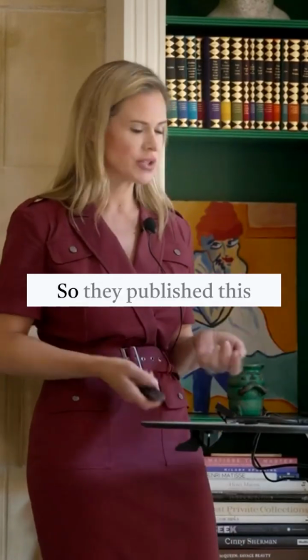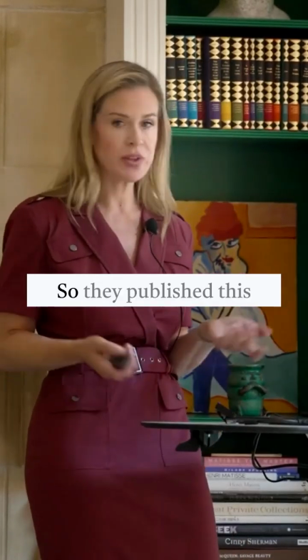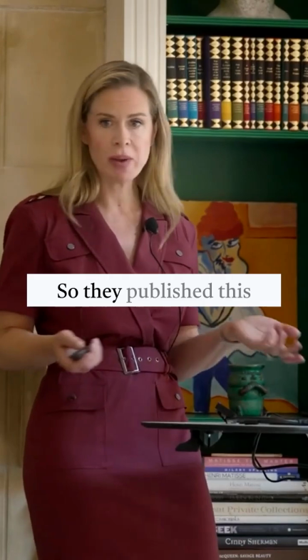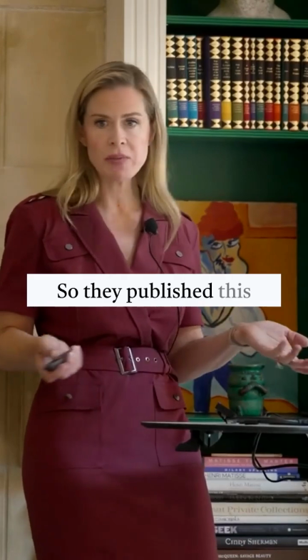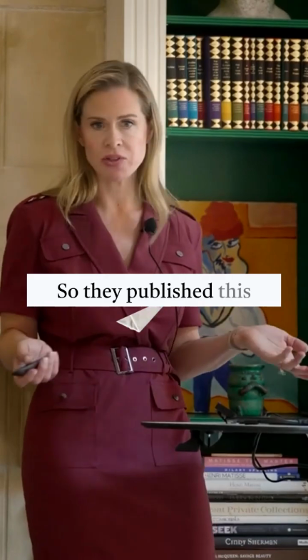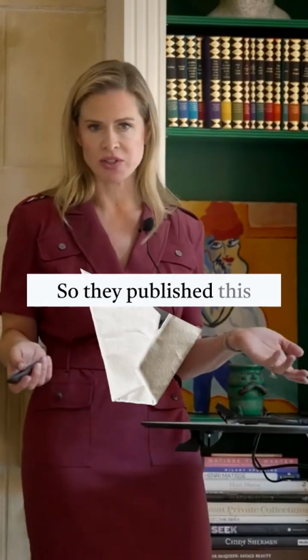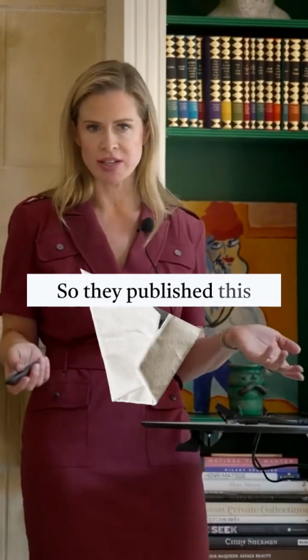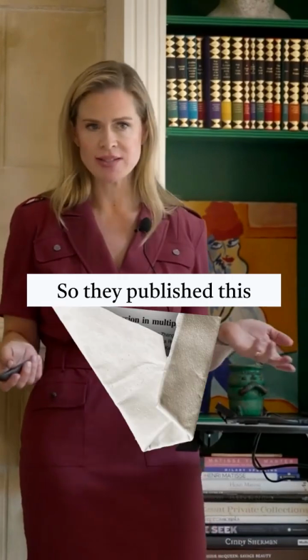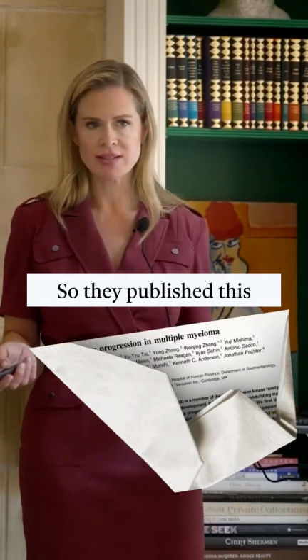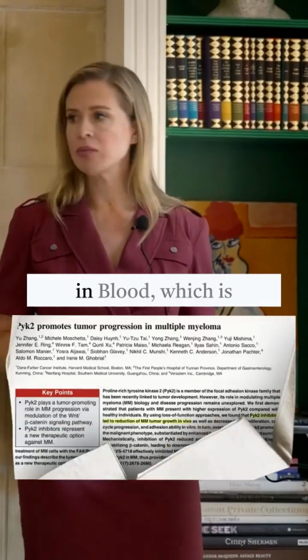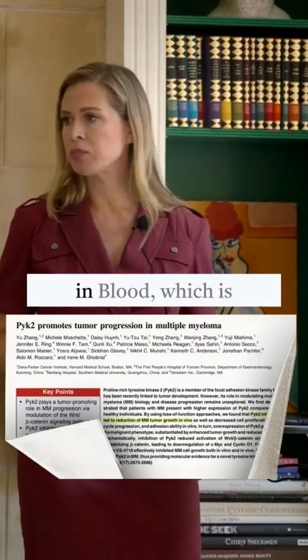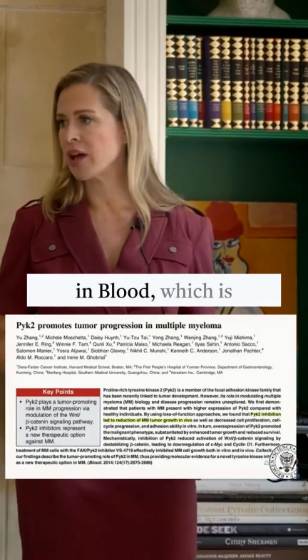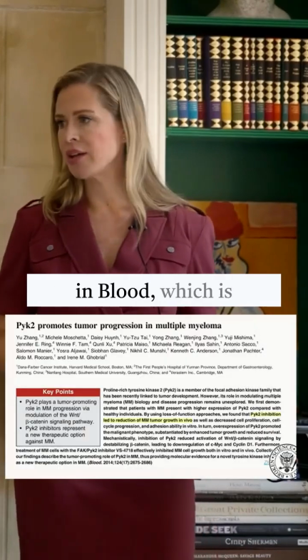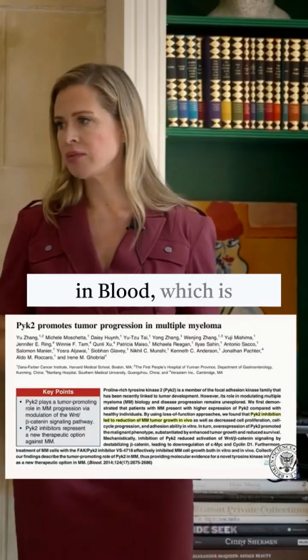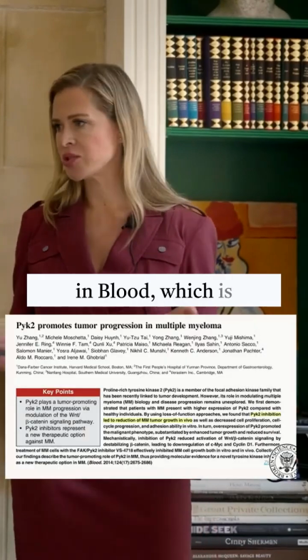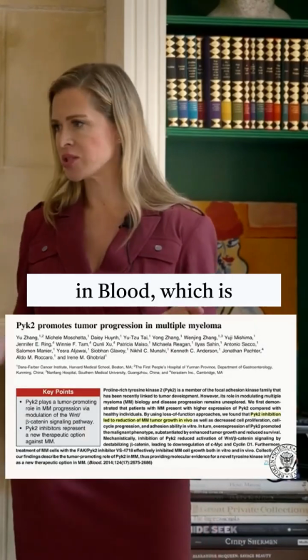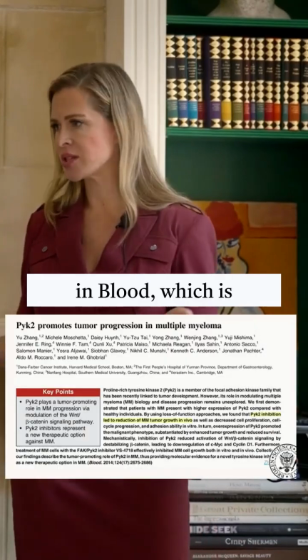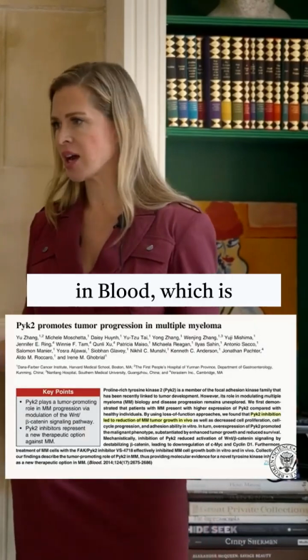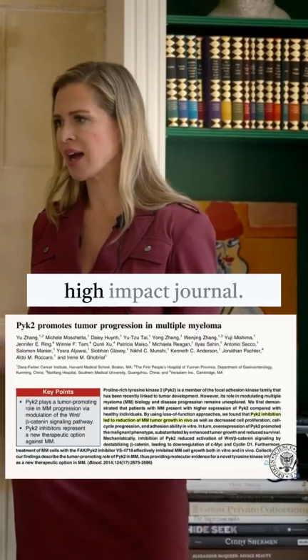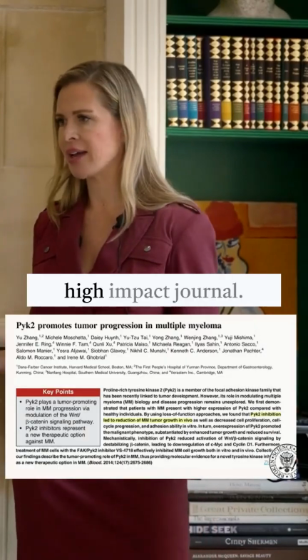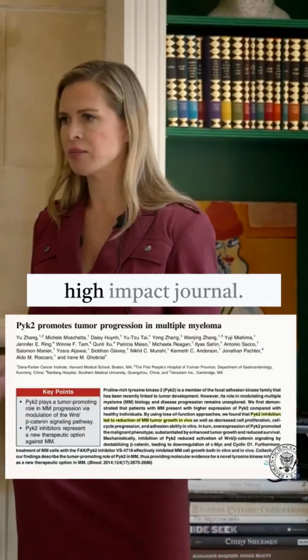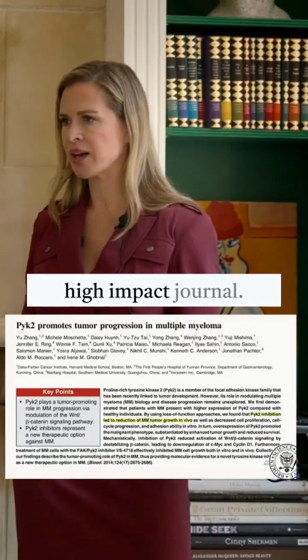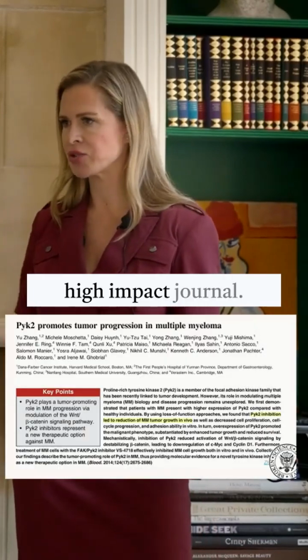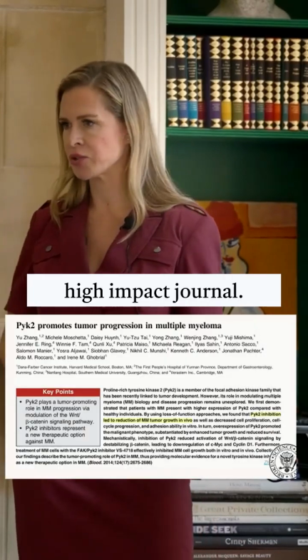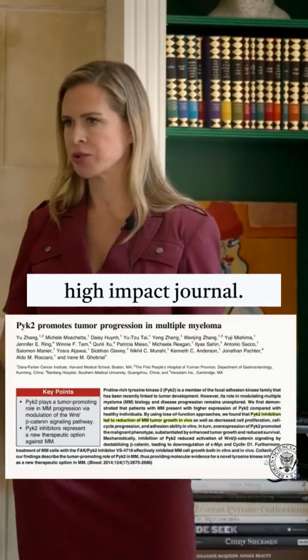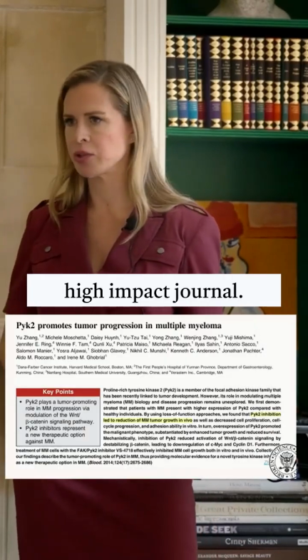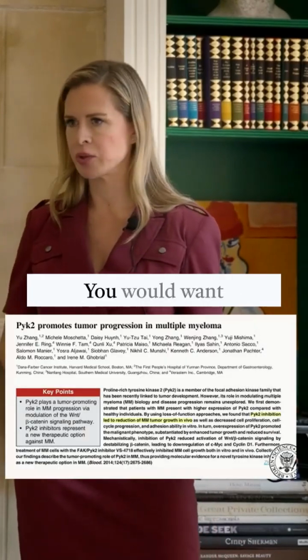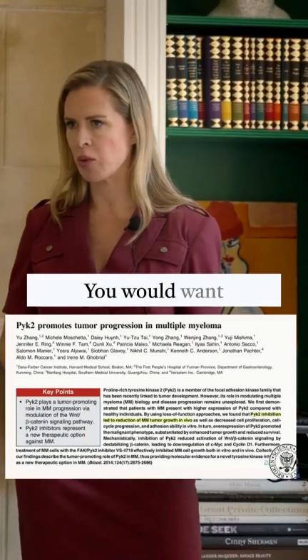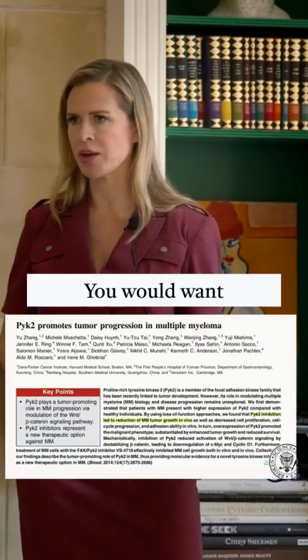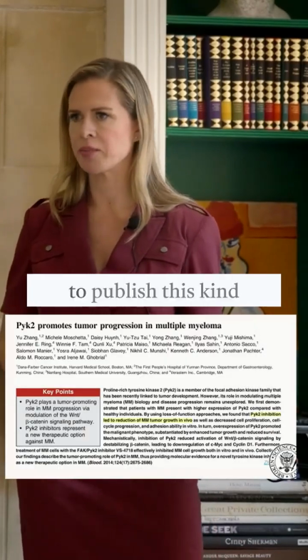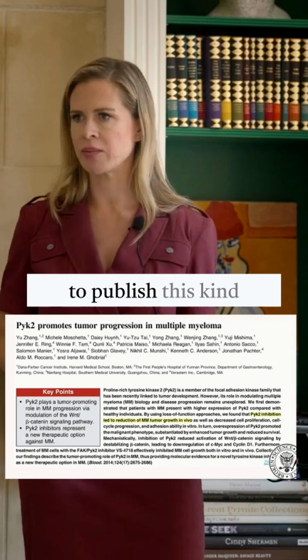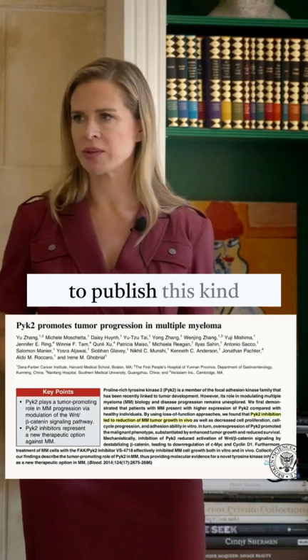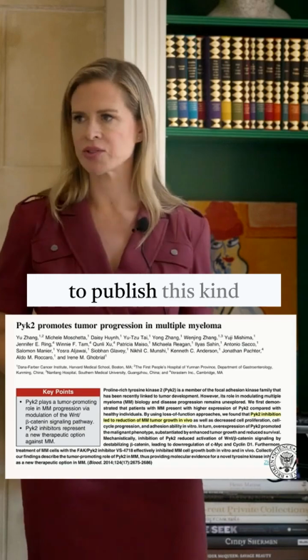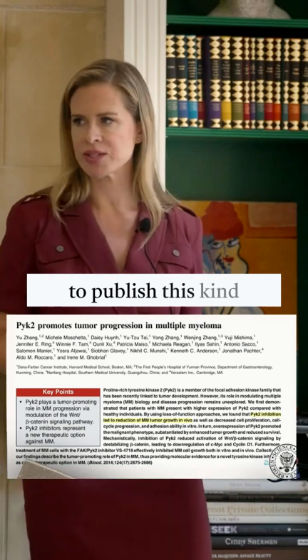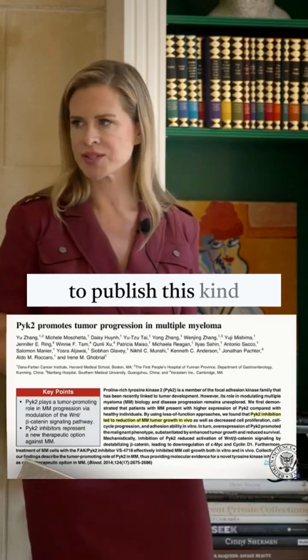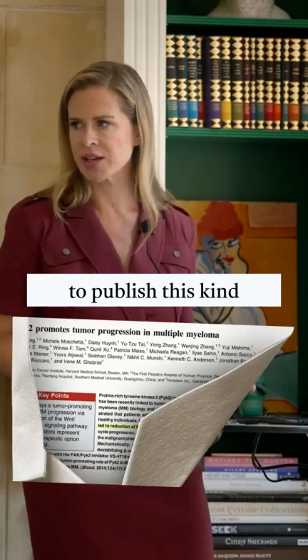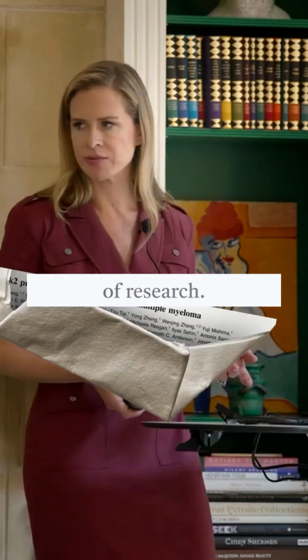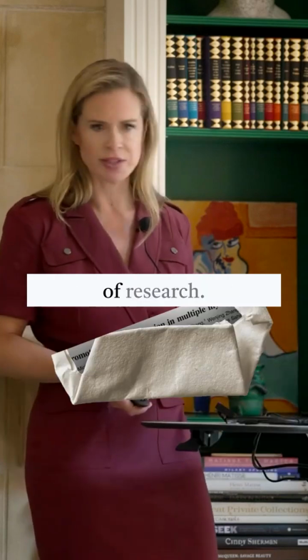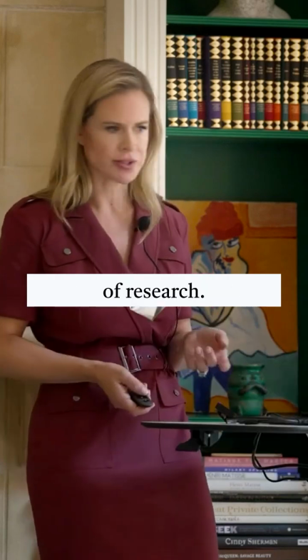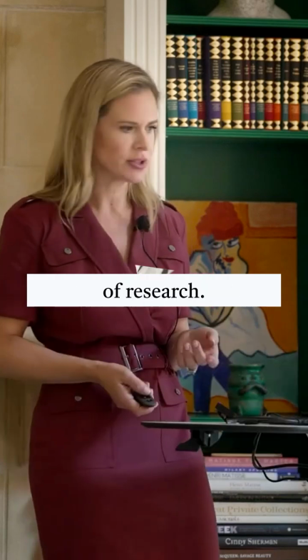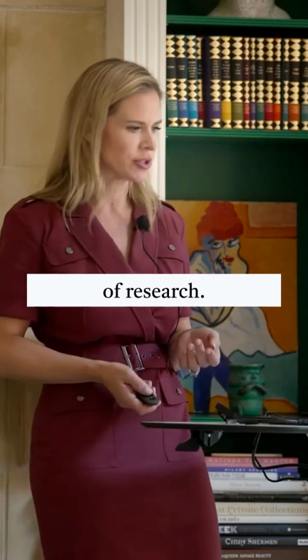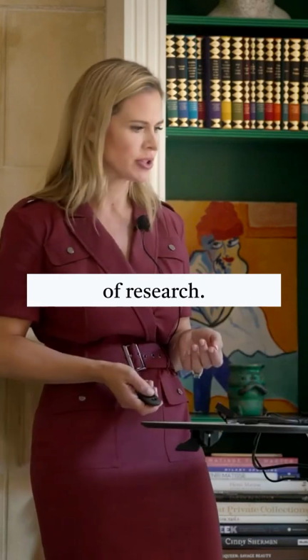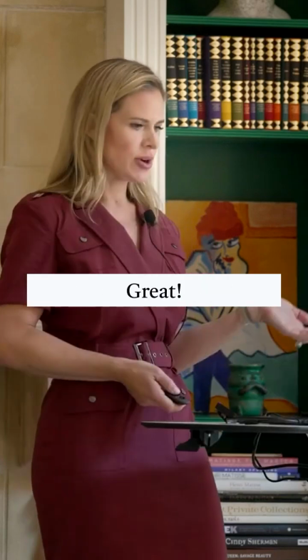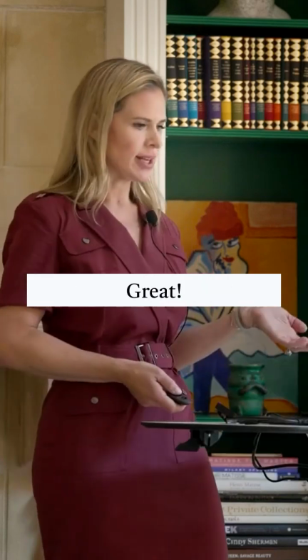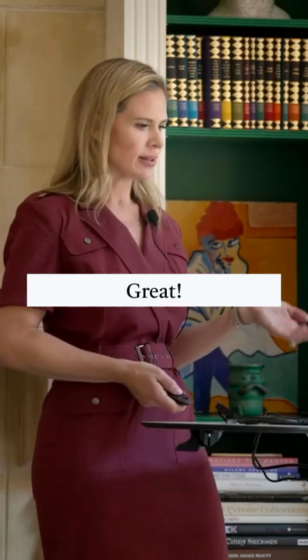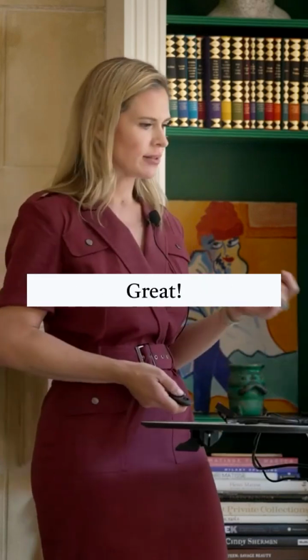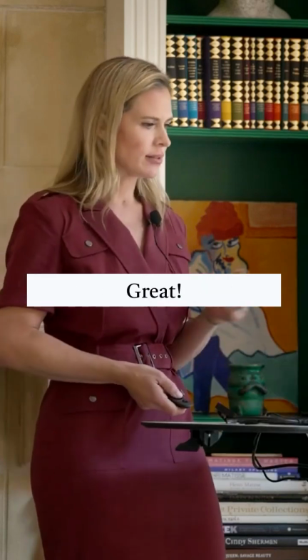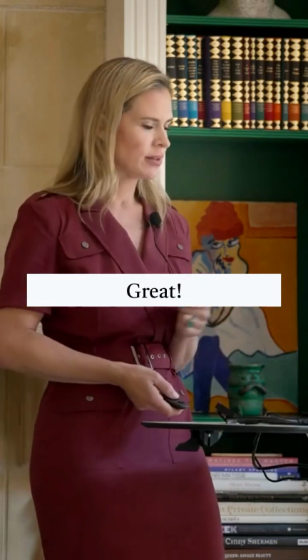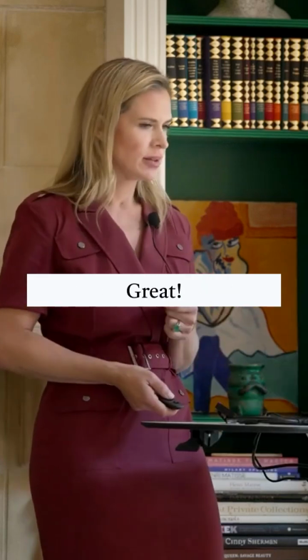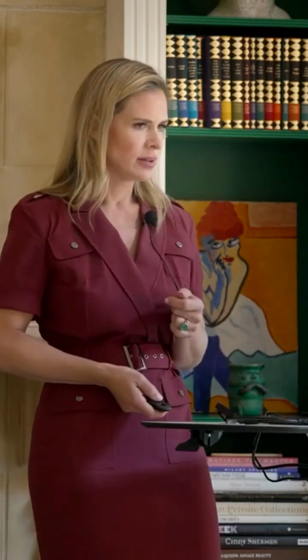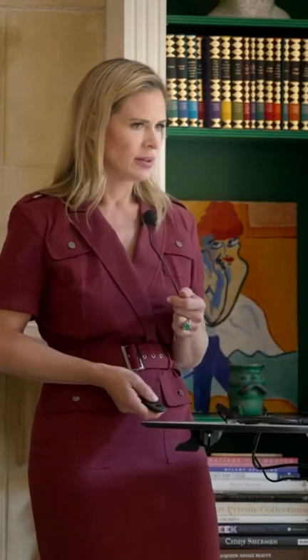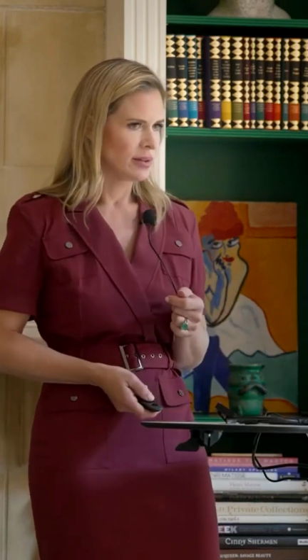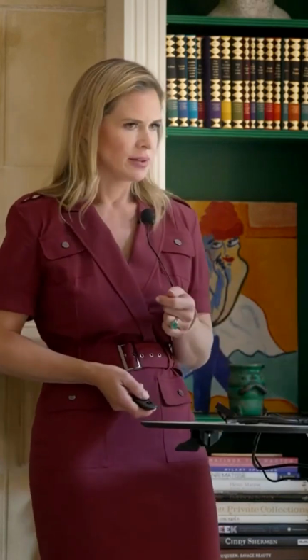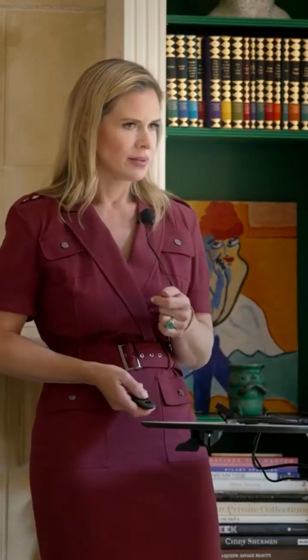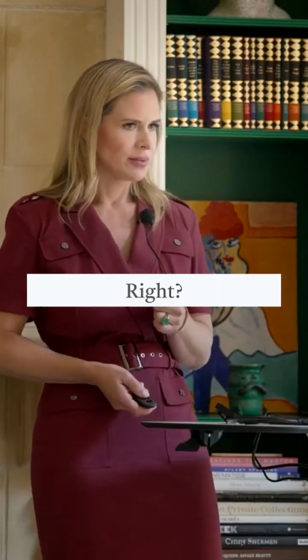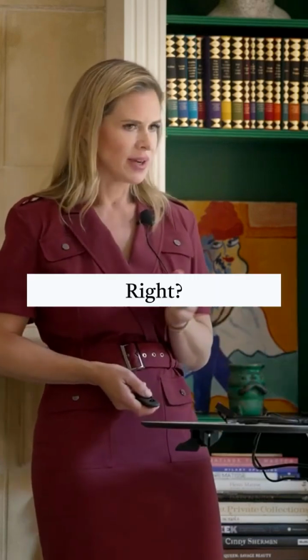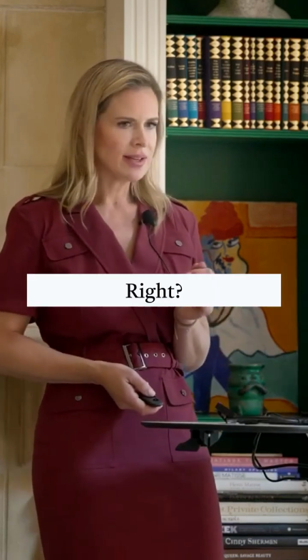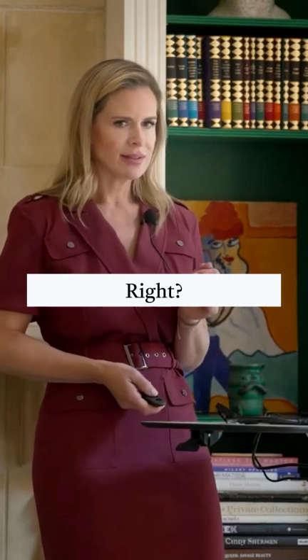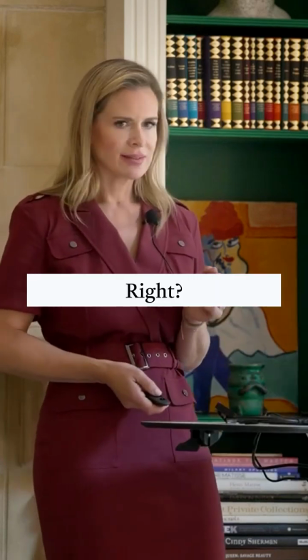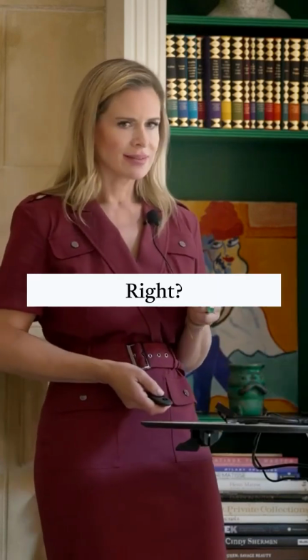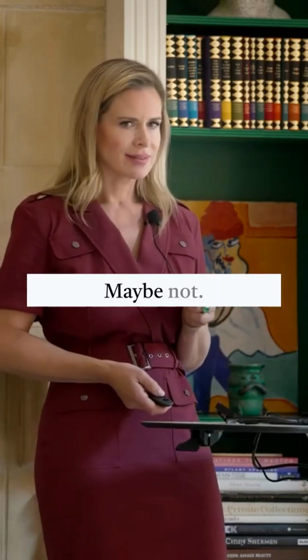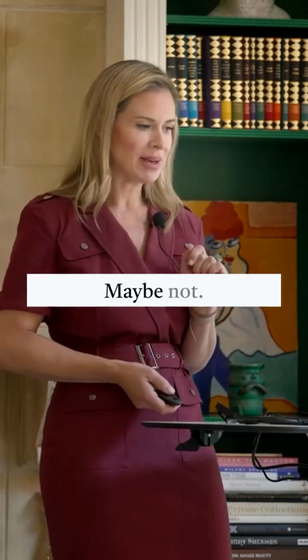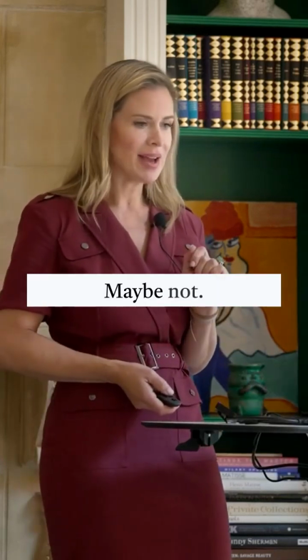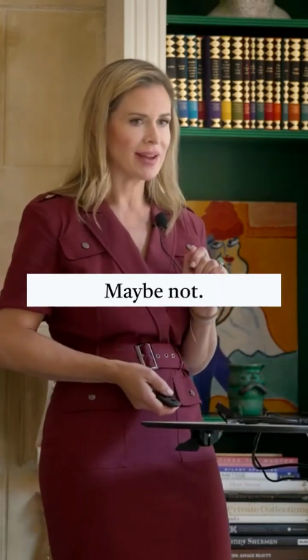So they published this in Blood, which is the high-impact journal you would want to publish this kind of research. Great, right? Maybe not.